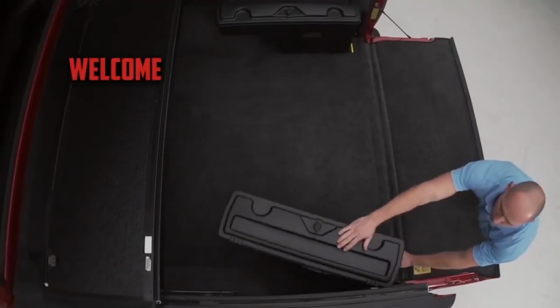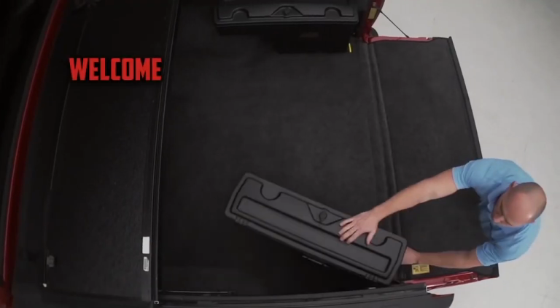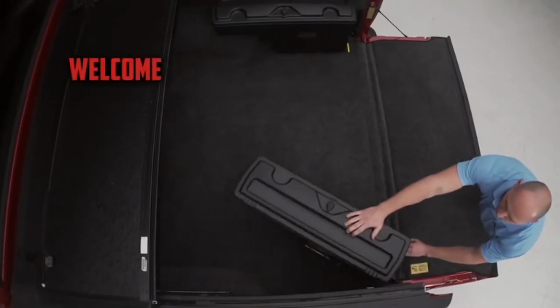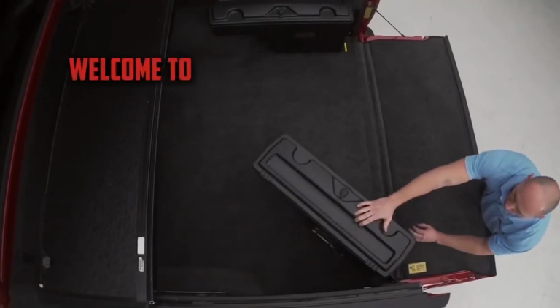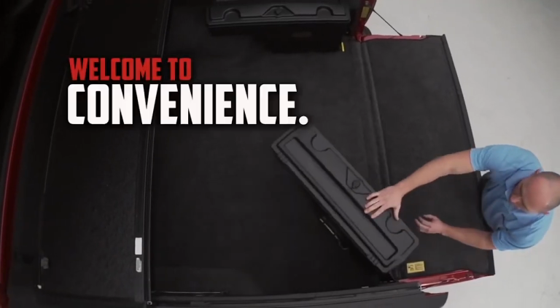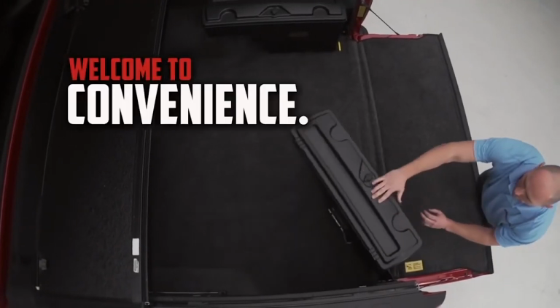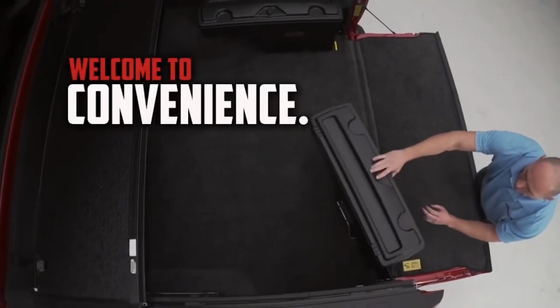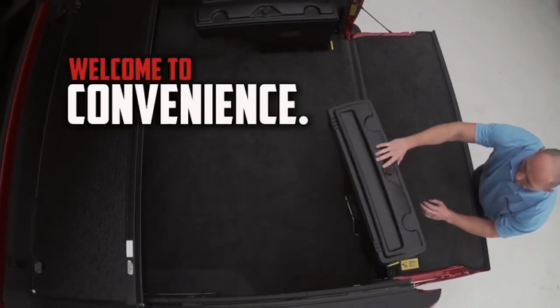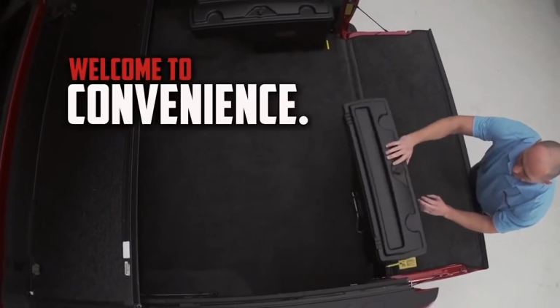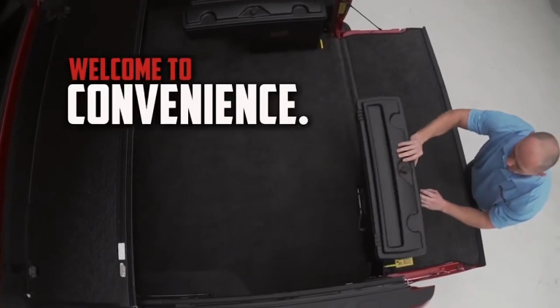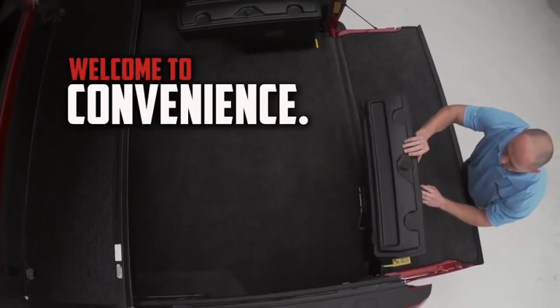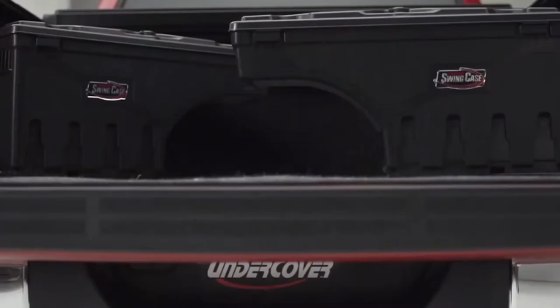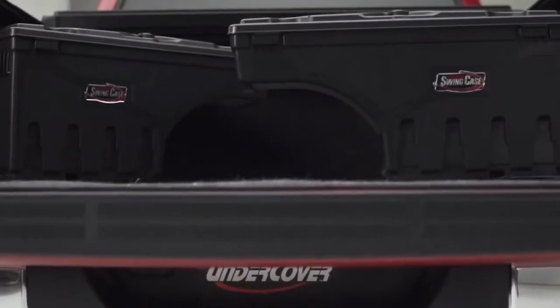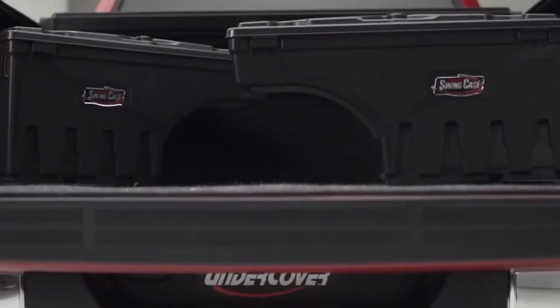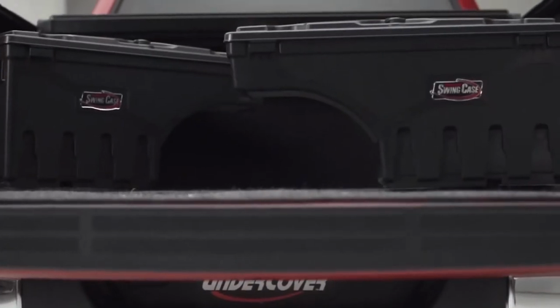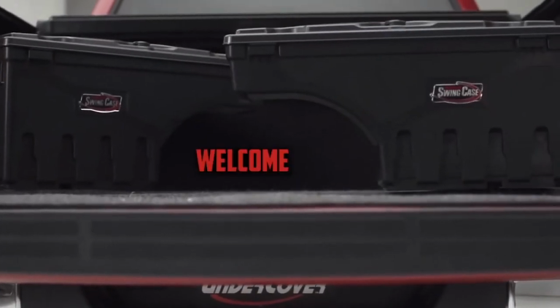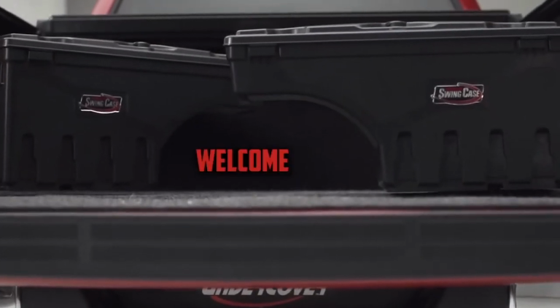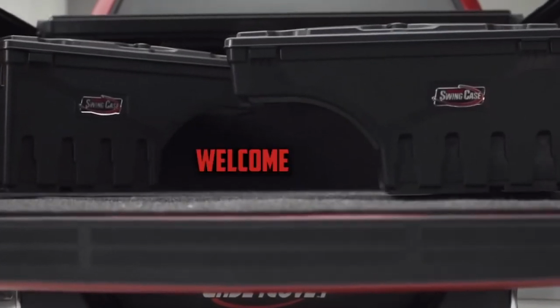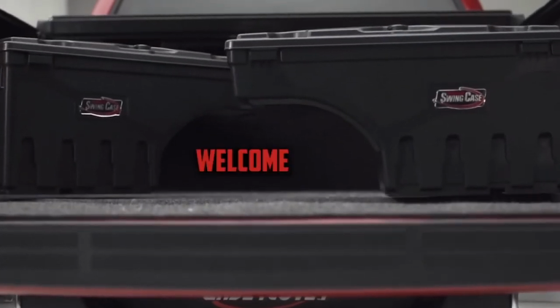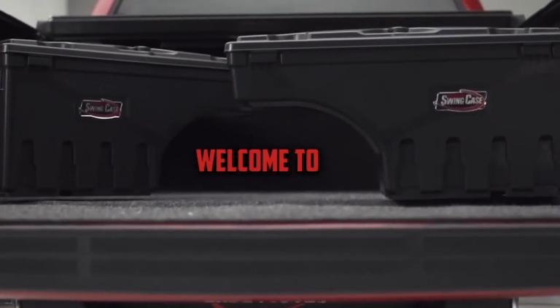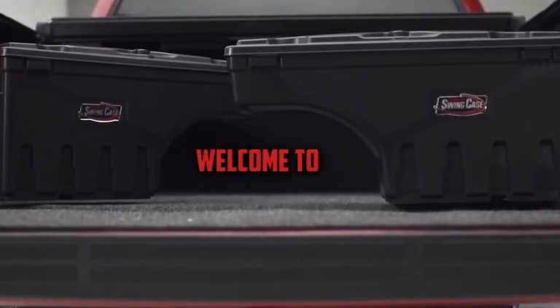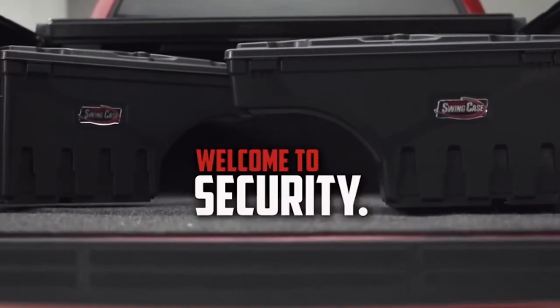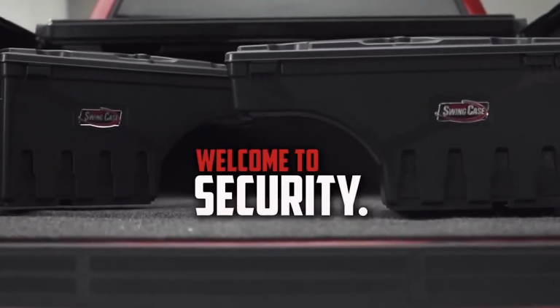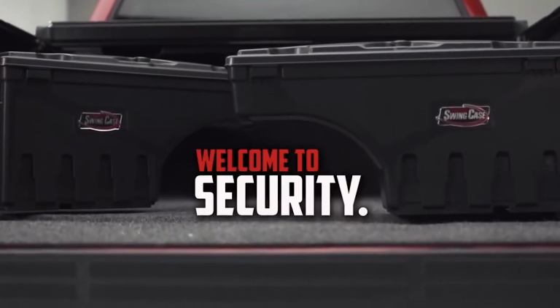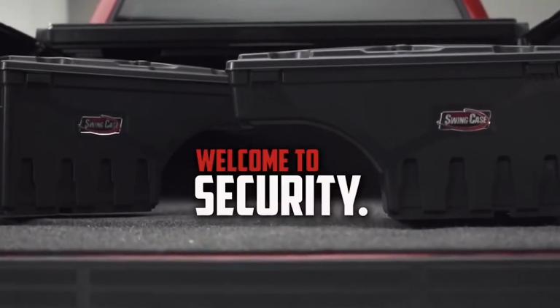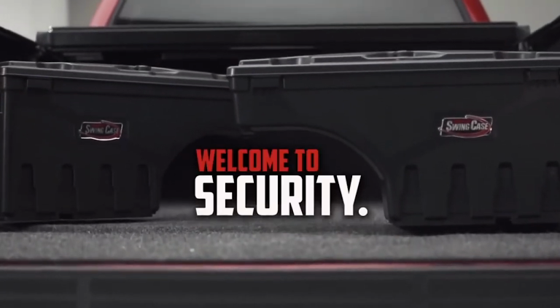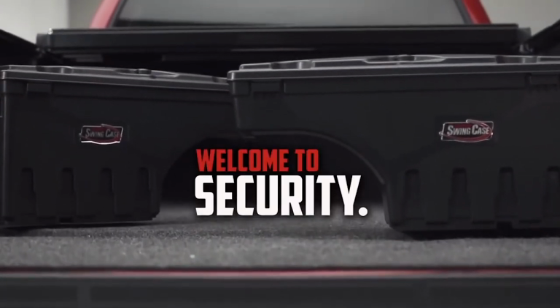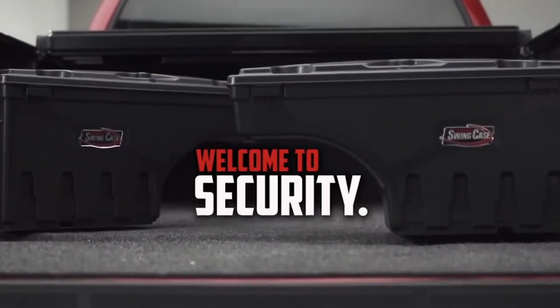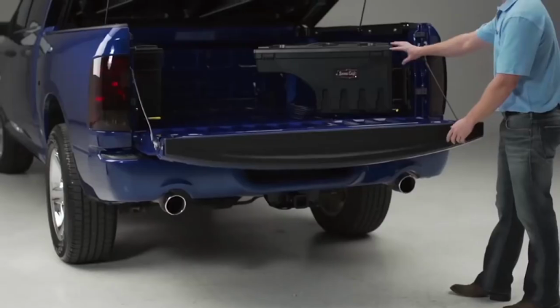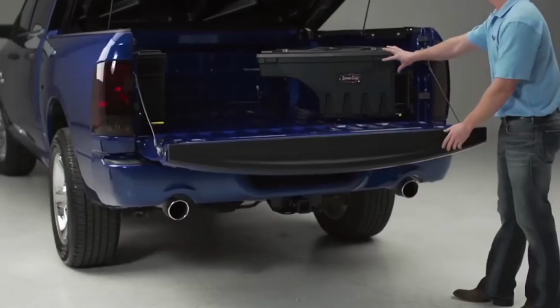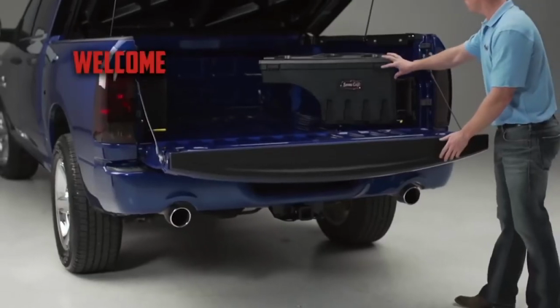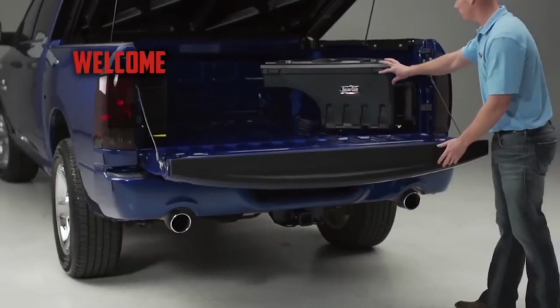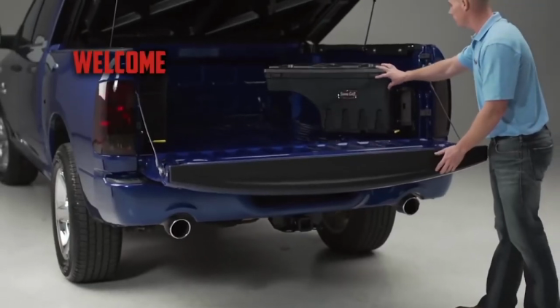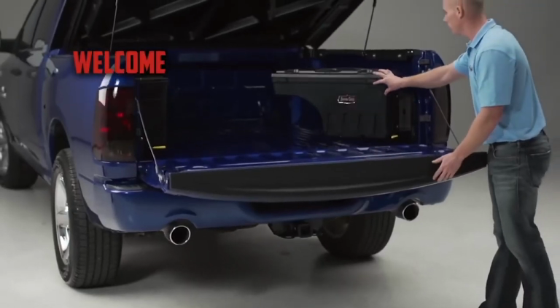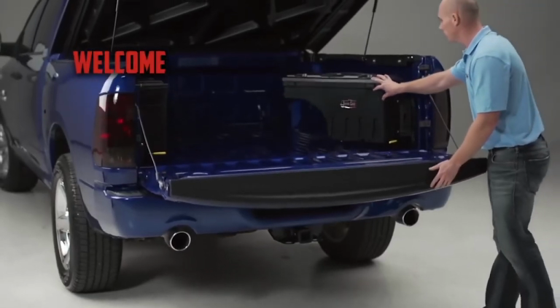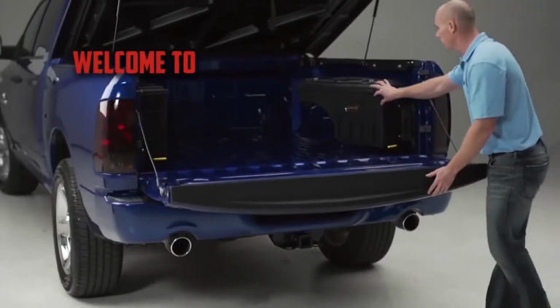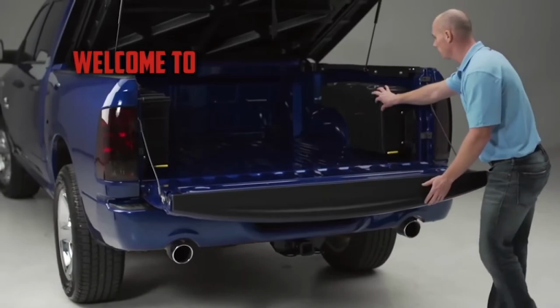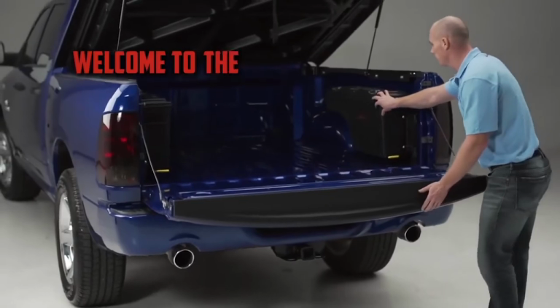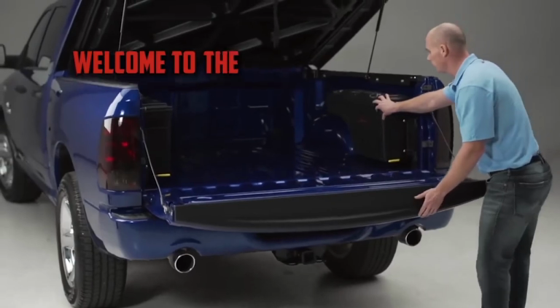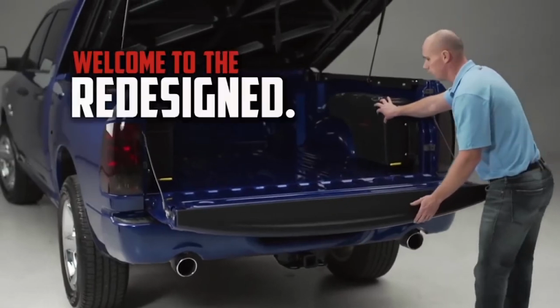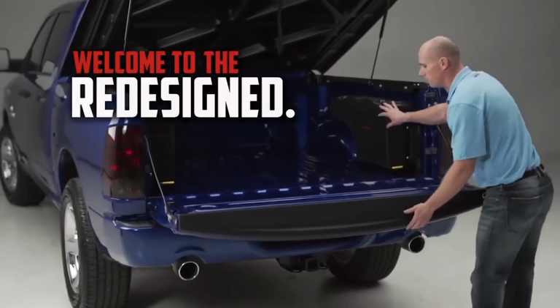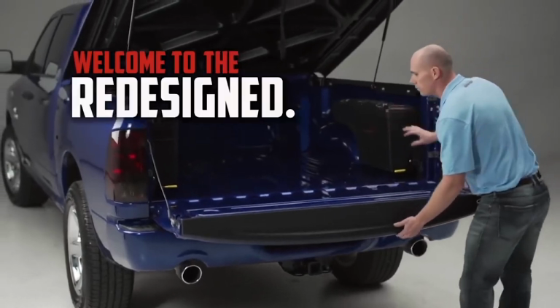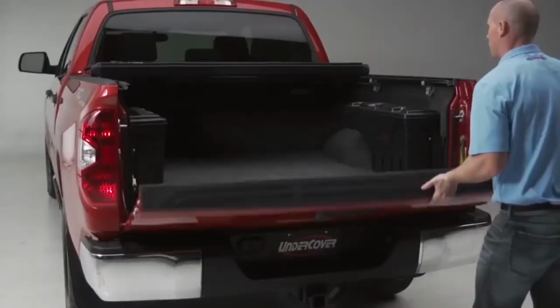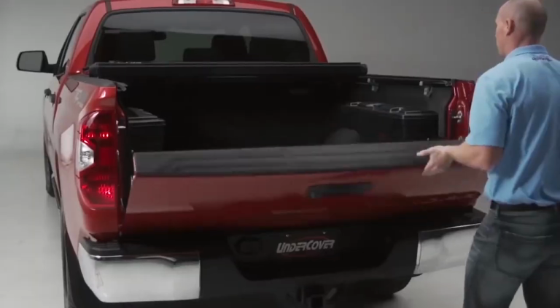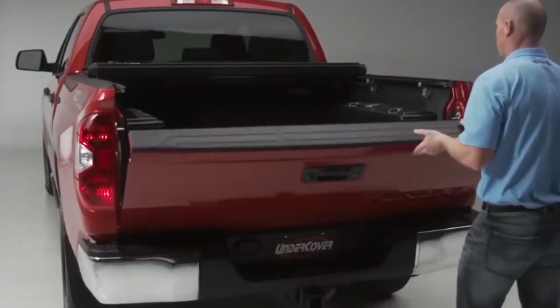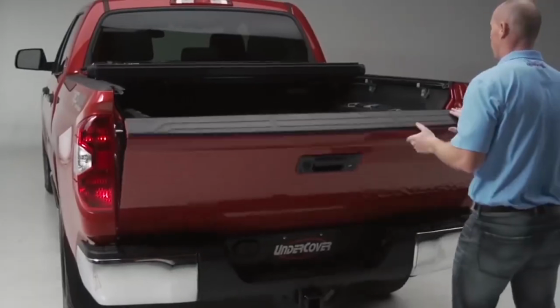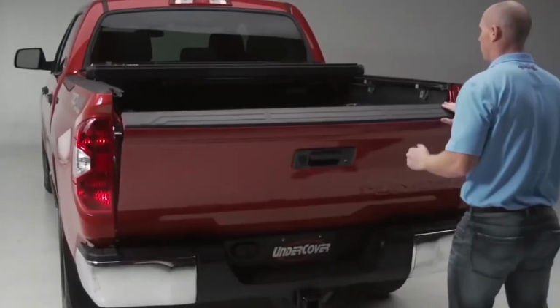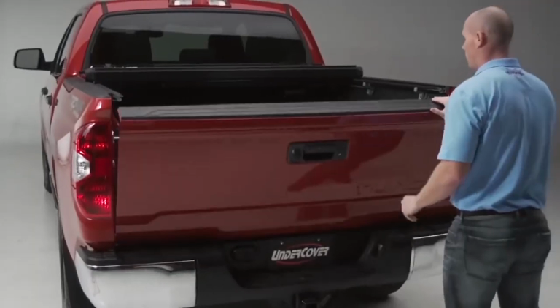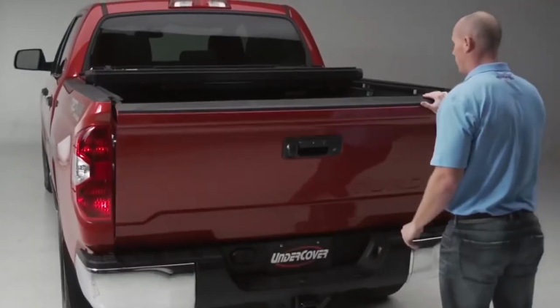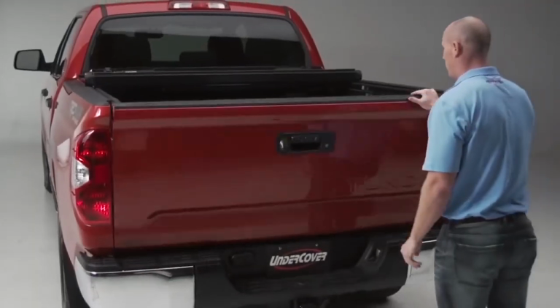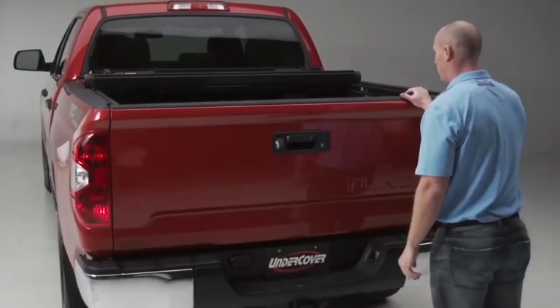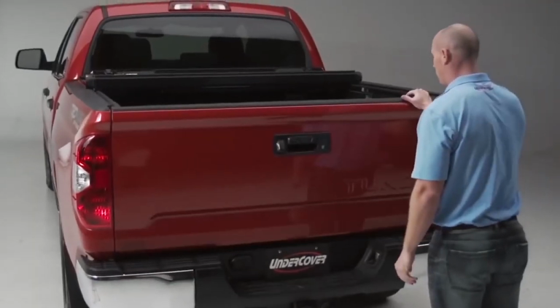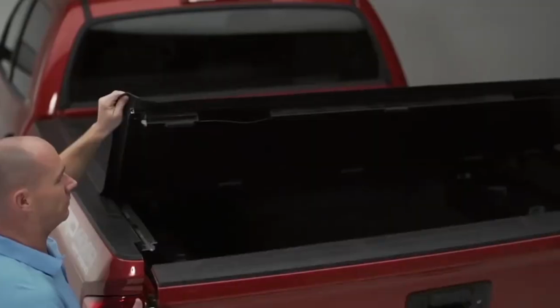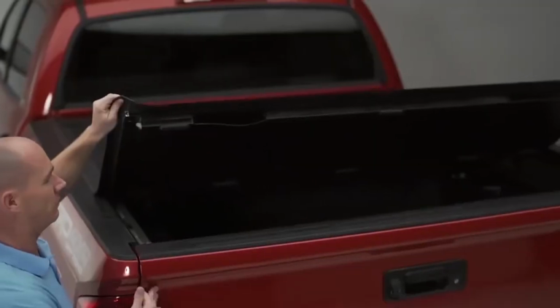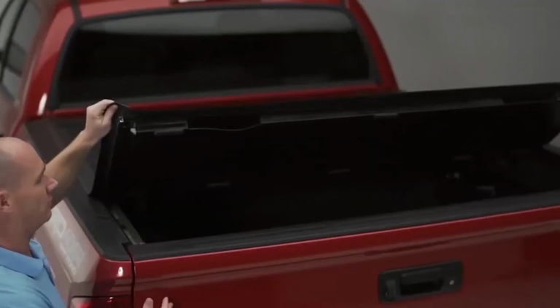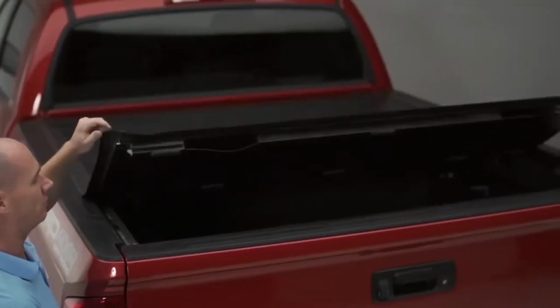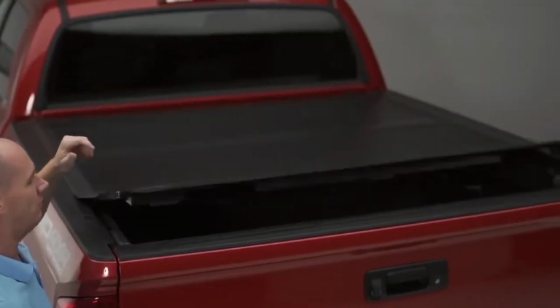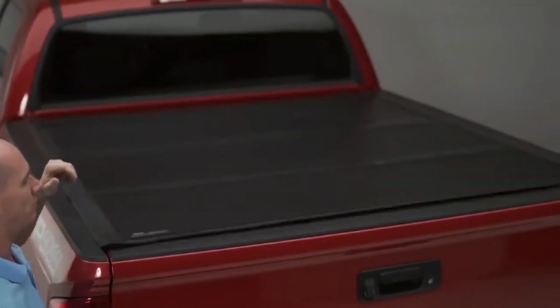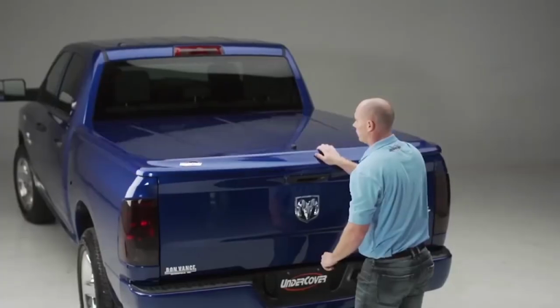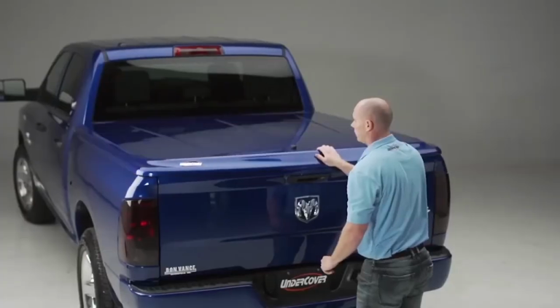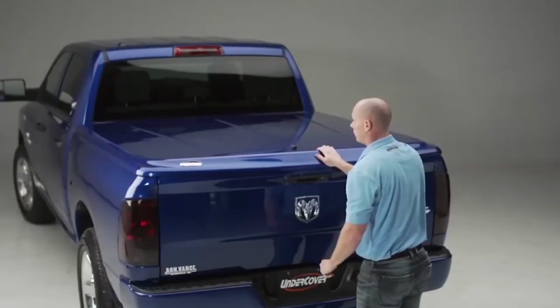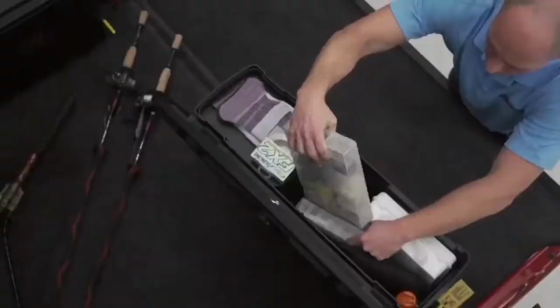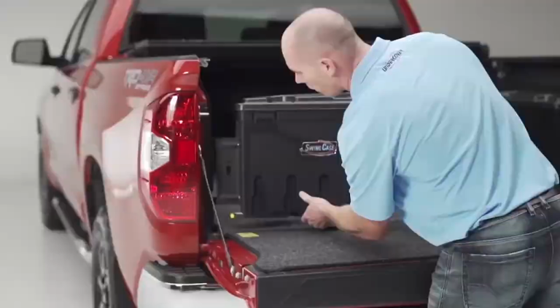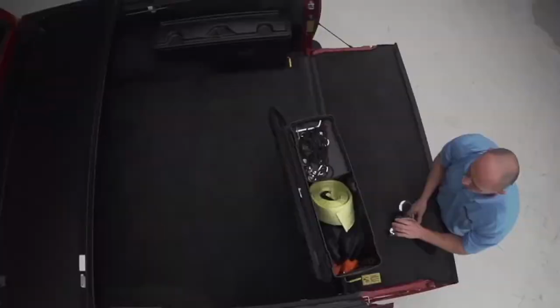Welcome to convenience. Welcome to security. Welcome to the redesigned Undercover Swing Case.